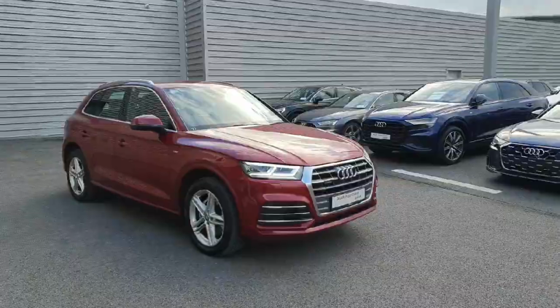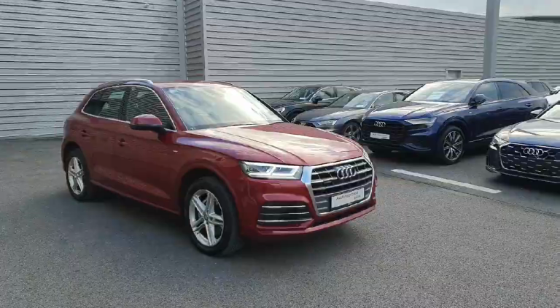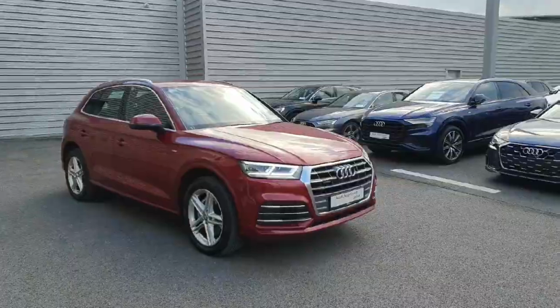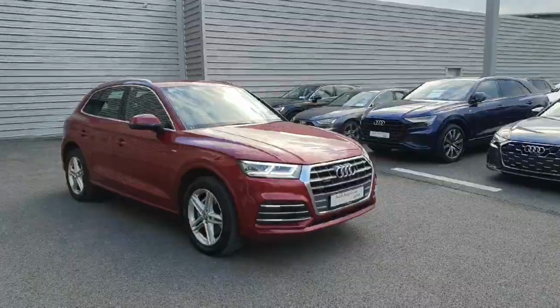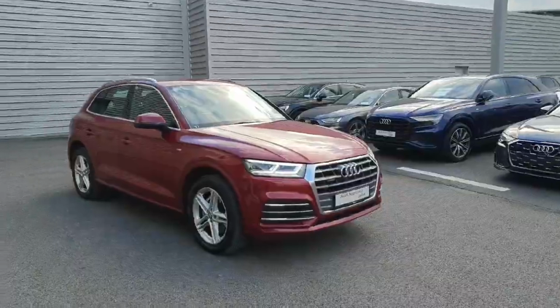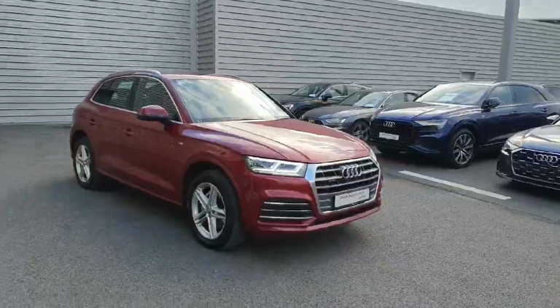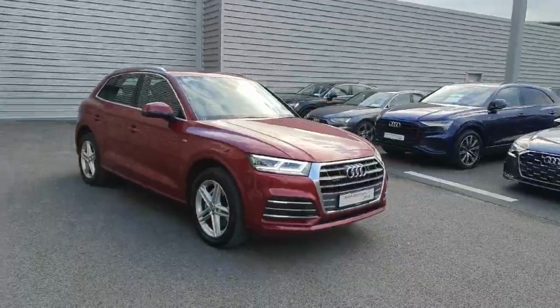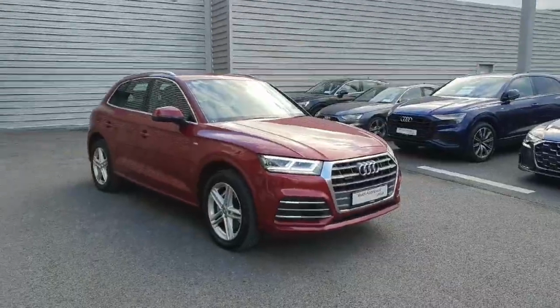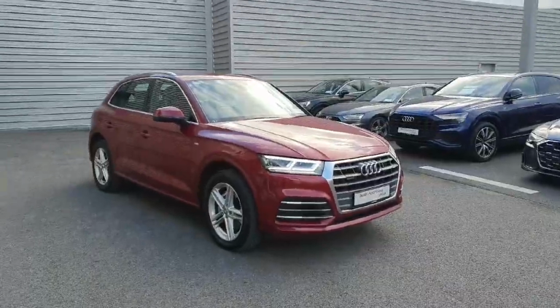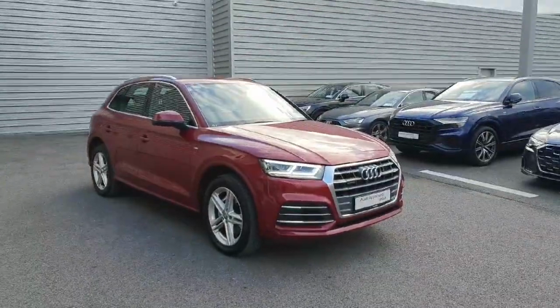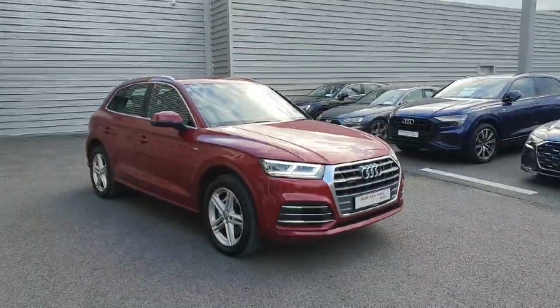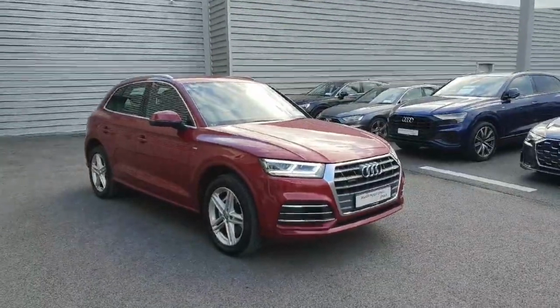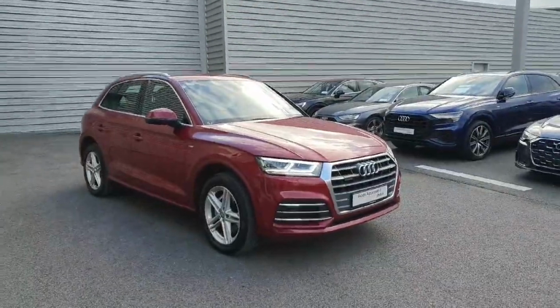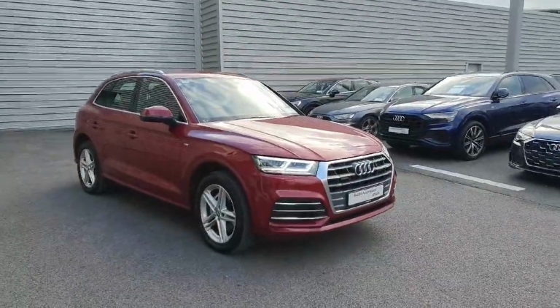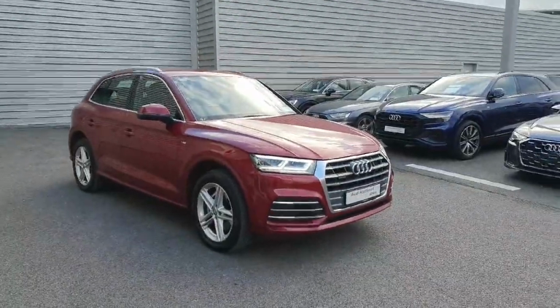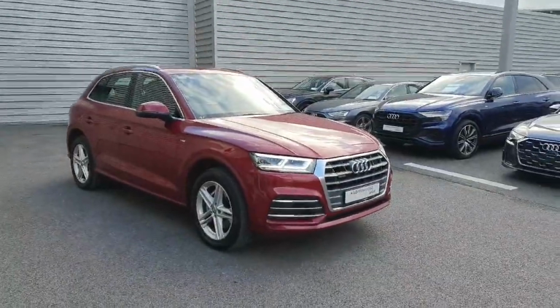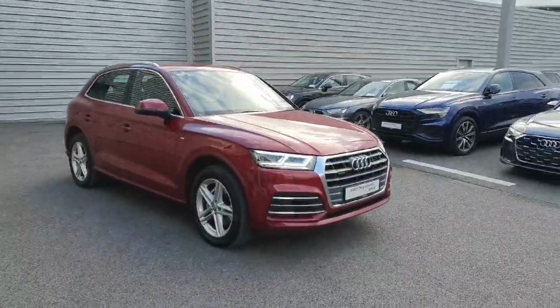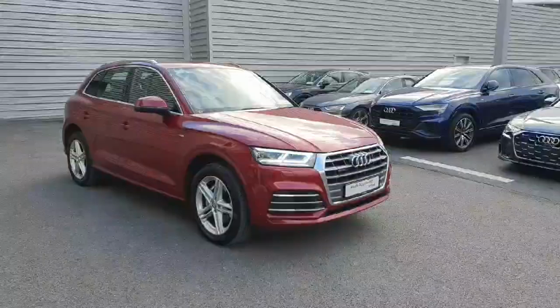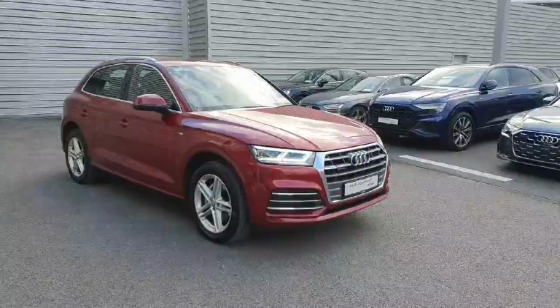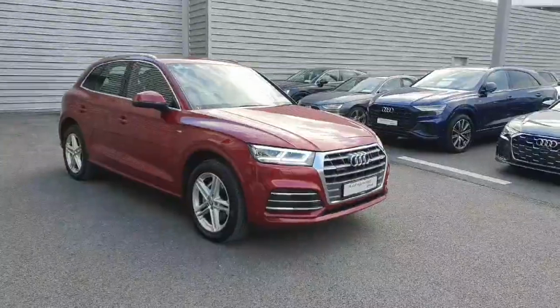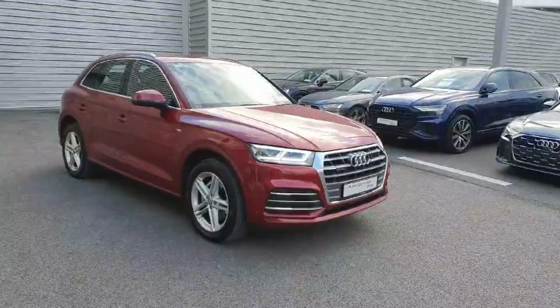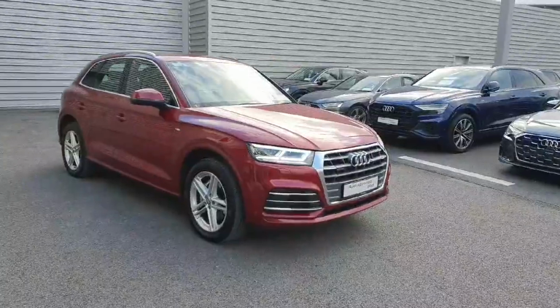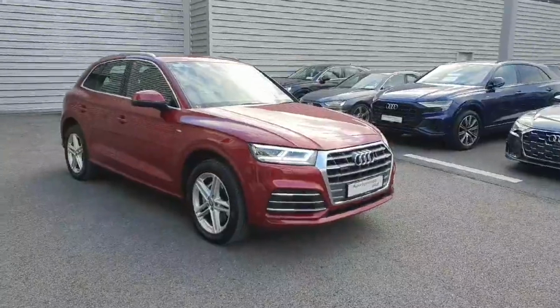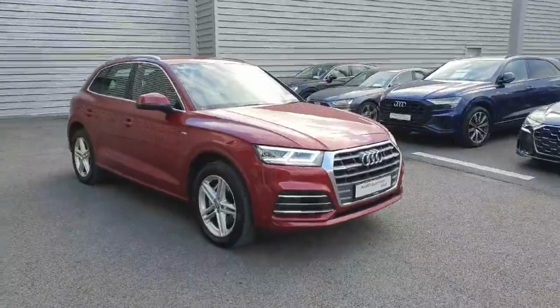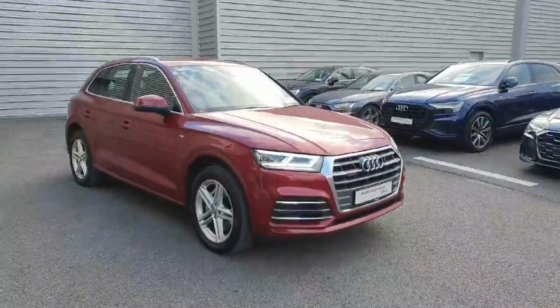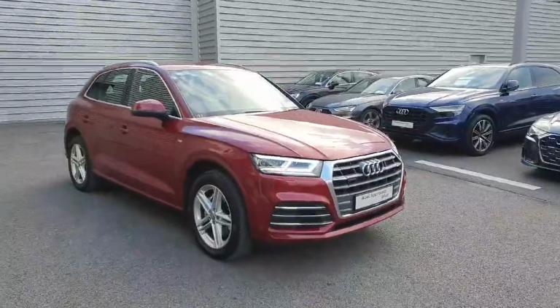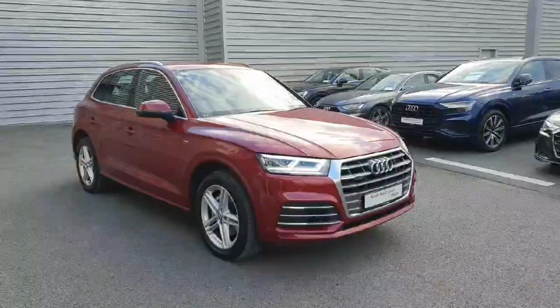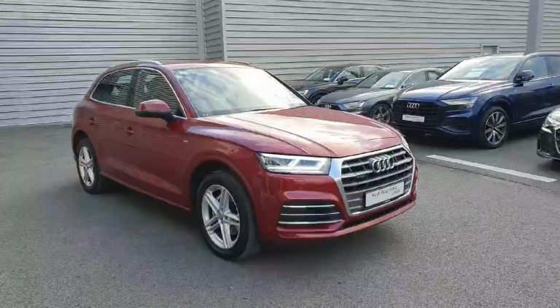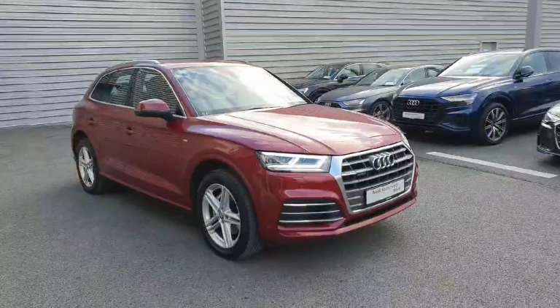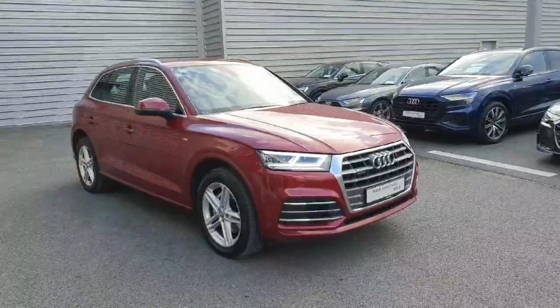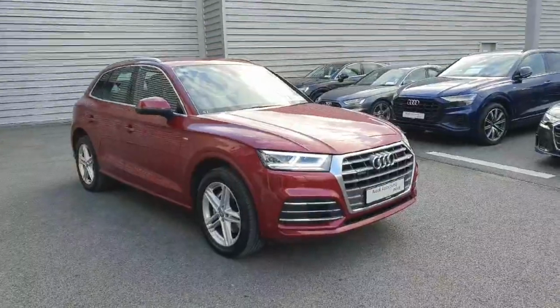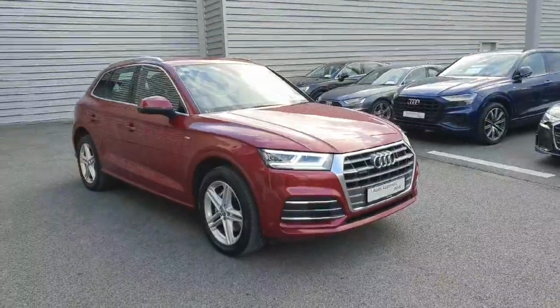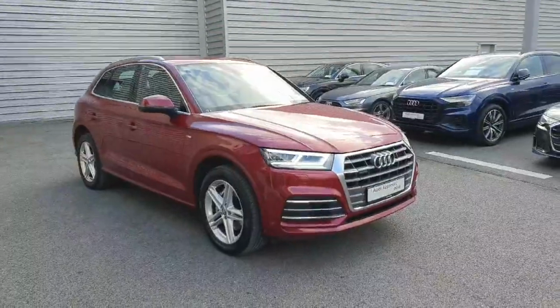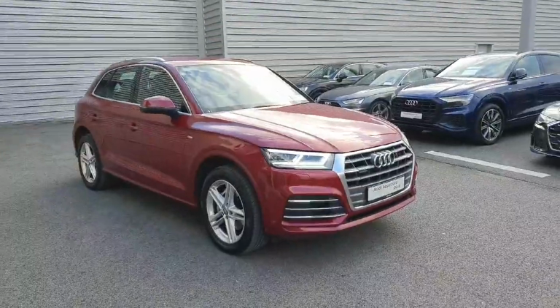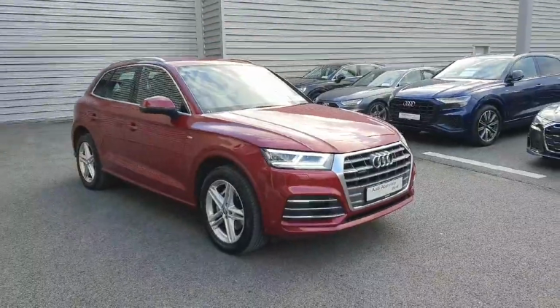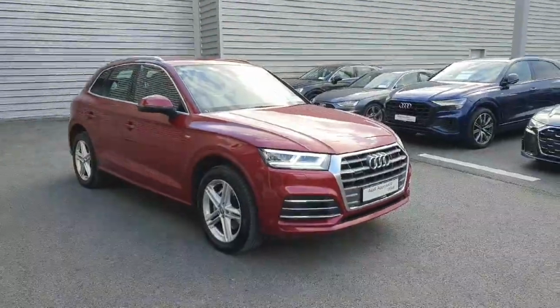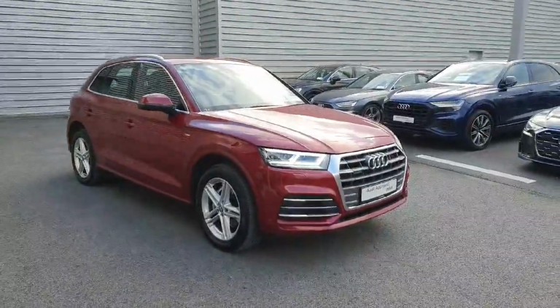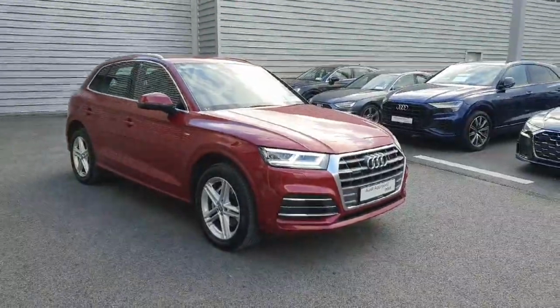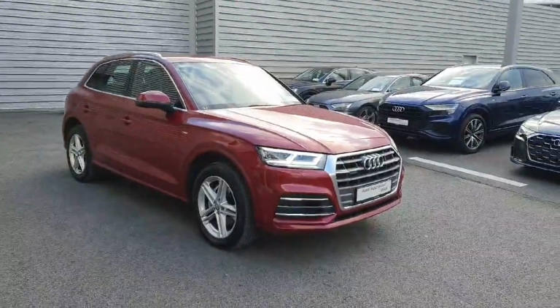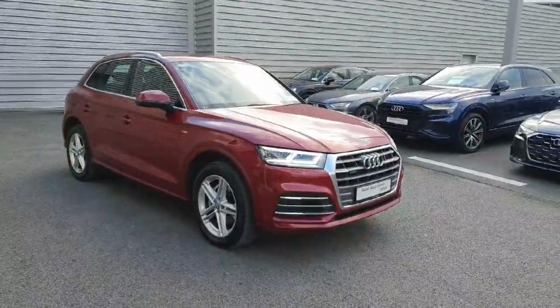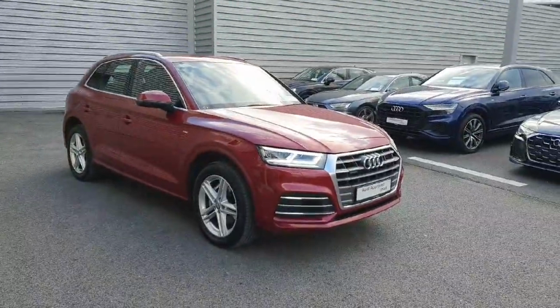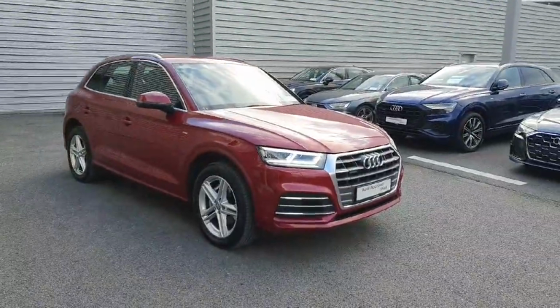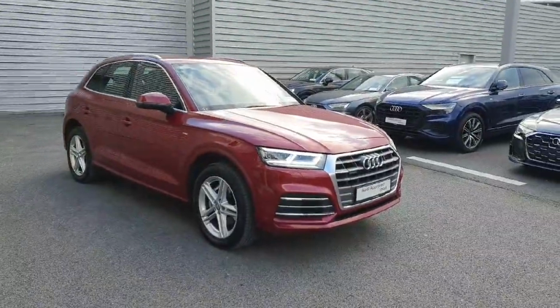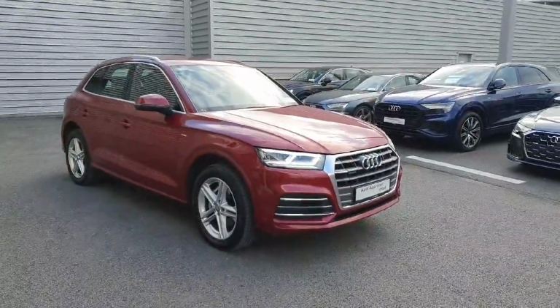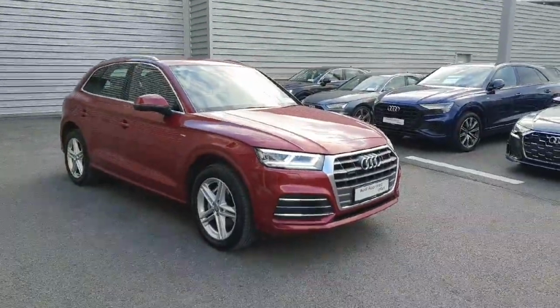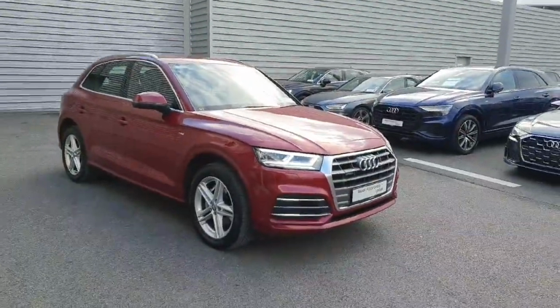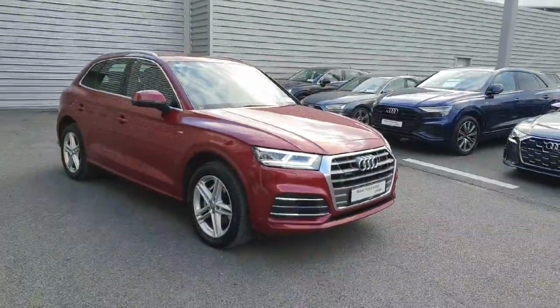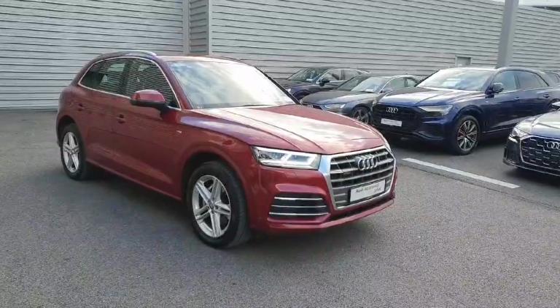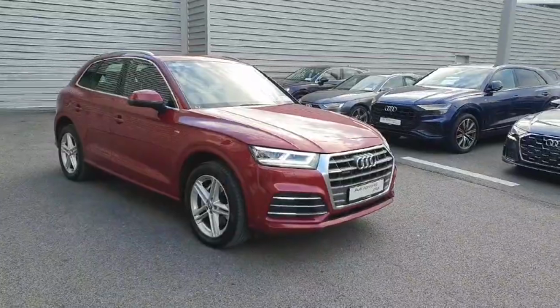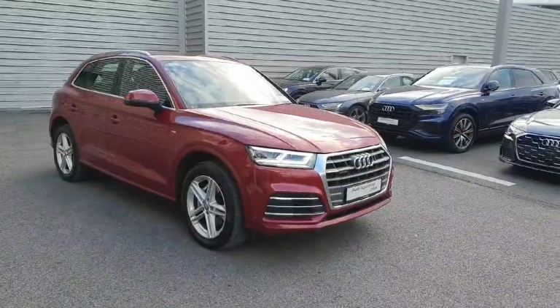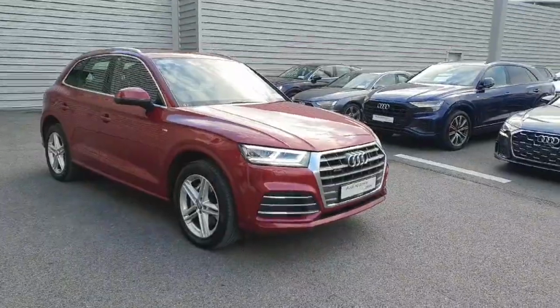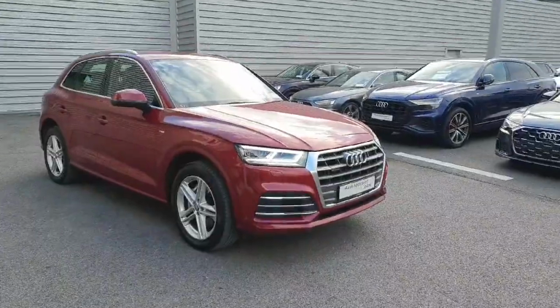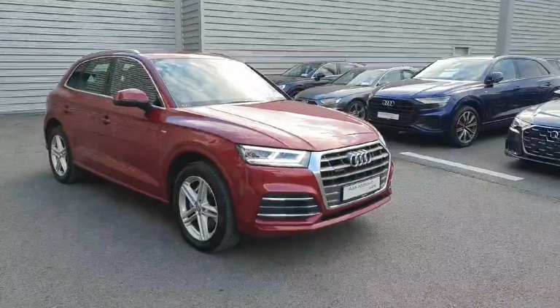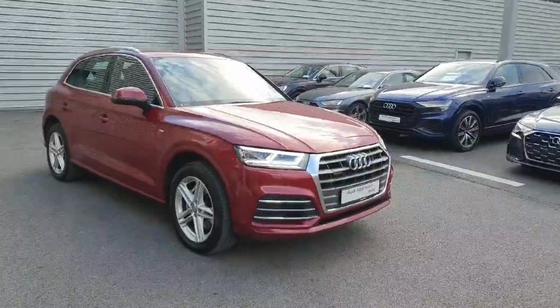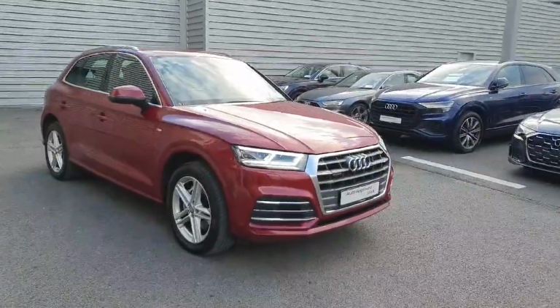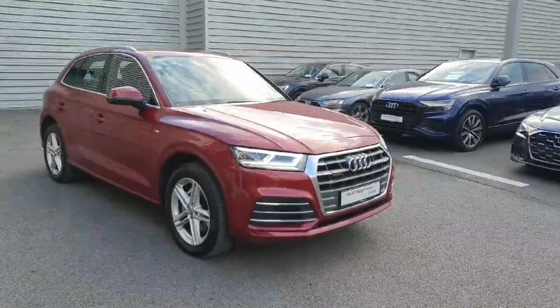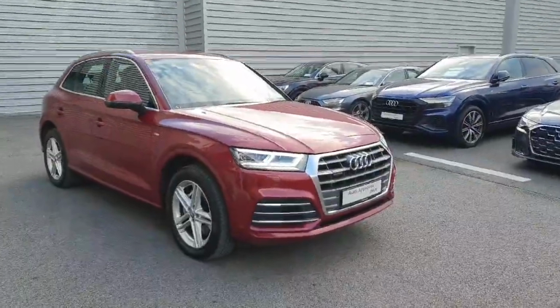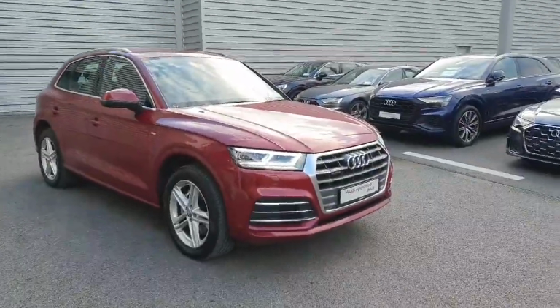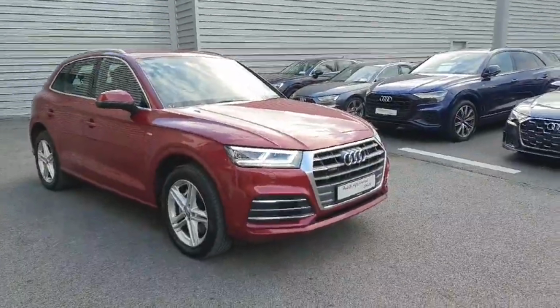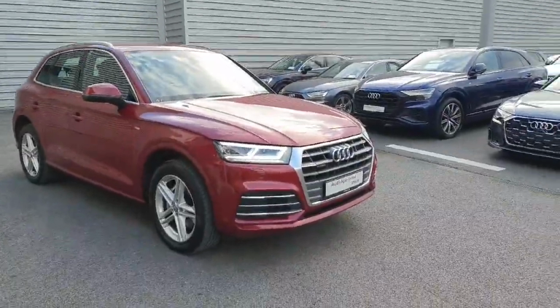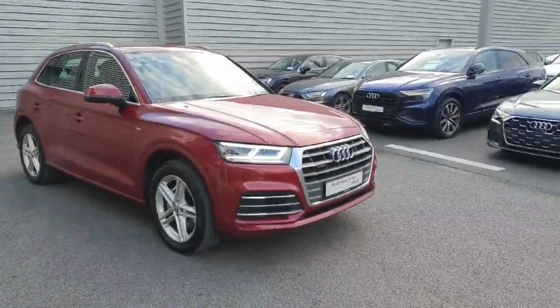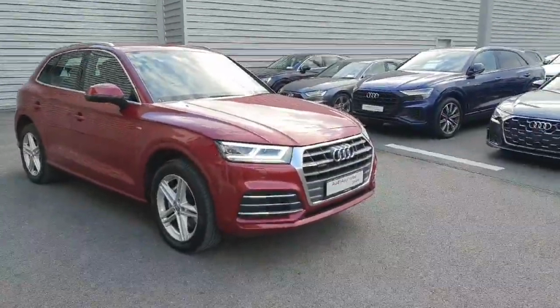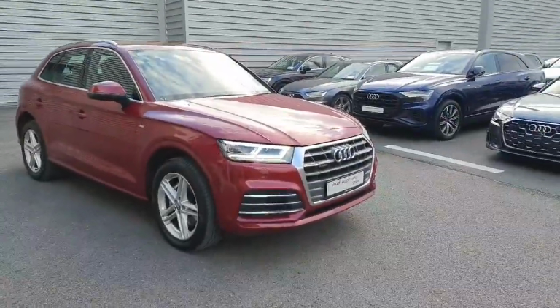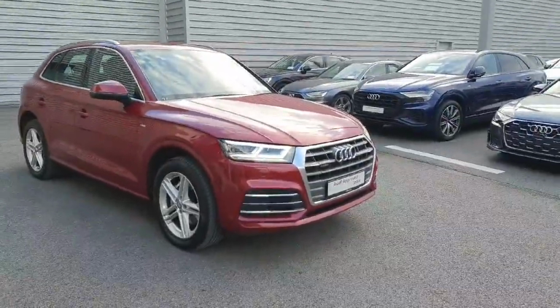Hello and welcome to Audi Limerick online sales. Today I'm going to show you this fantastic 2021 Audi Q5. This is the S-Line Quattro.